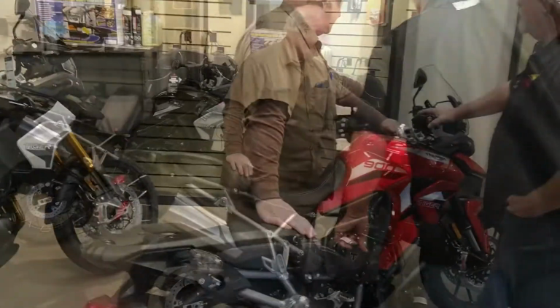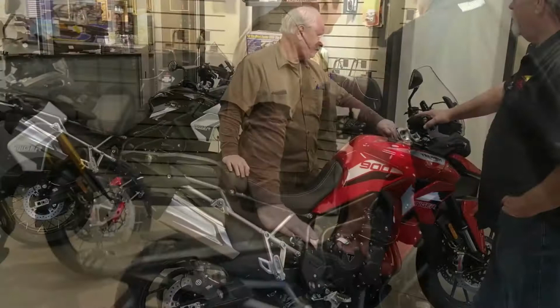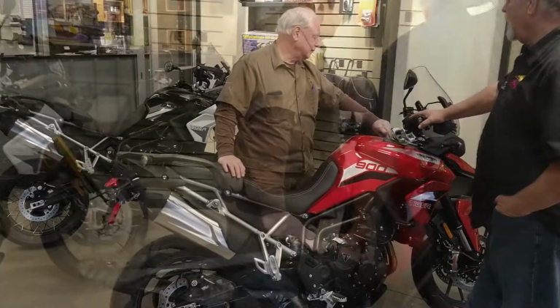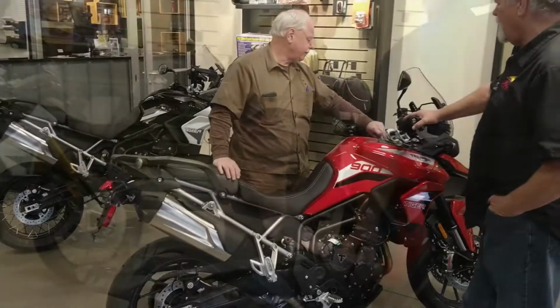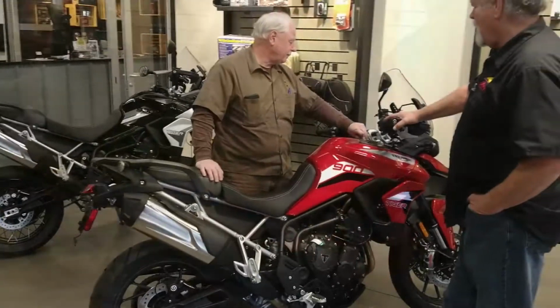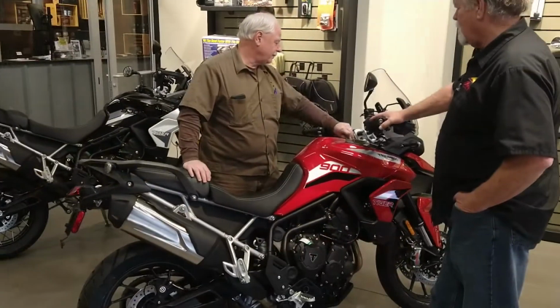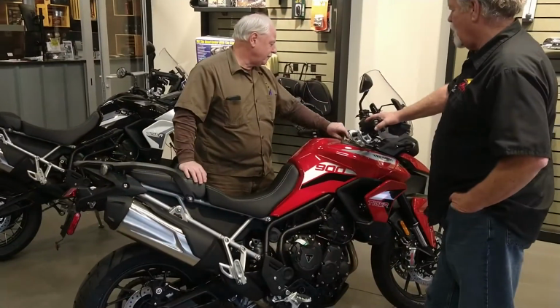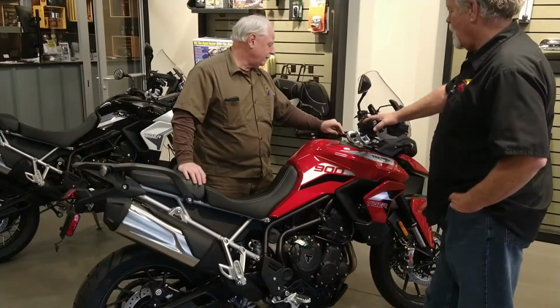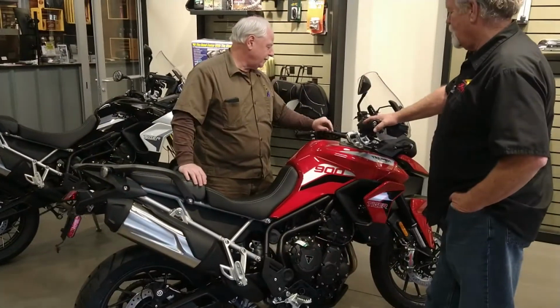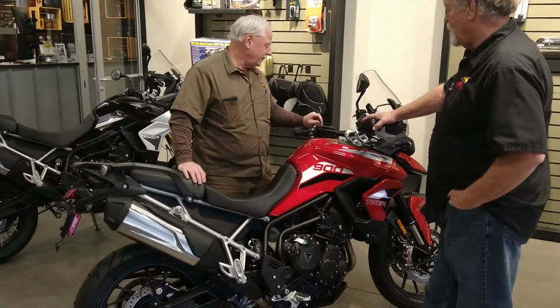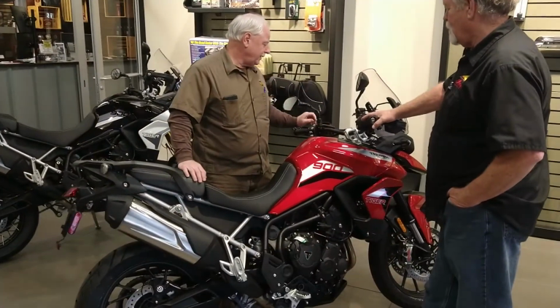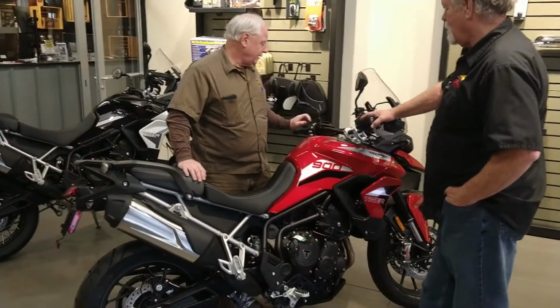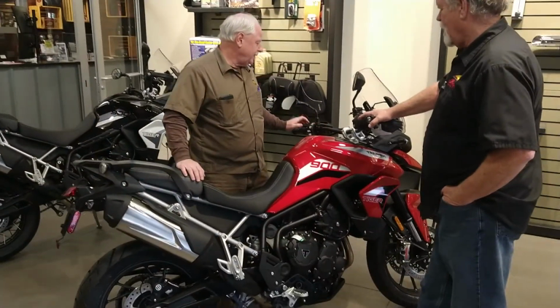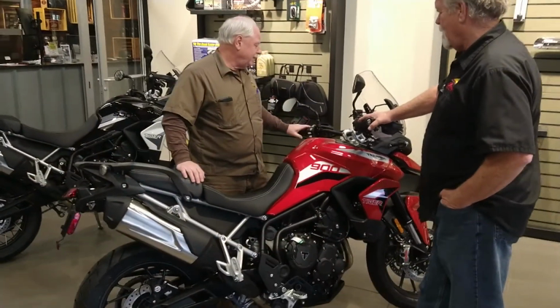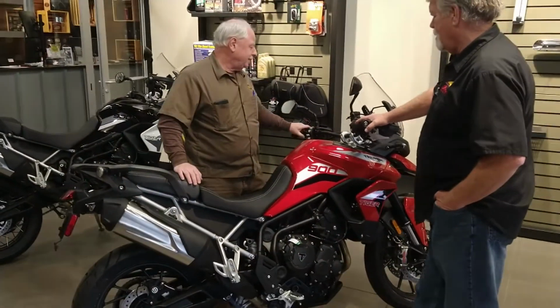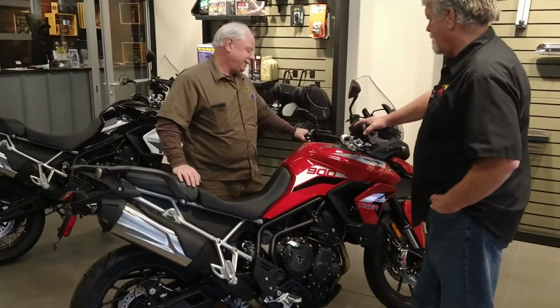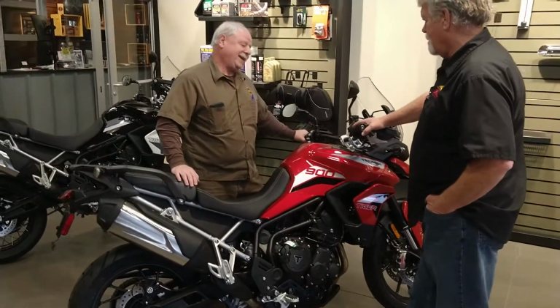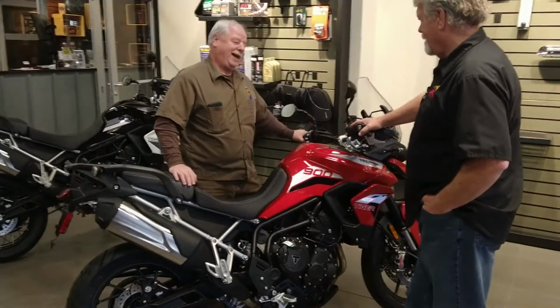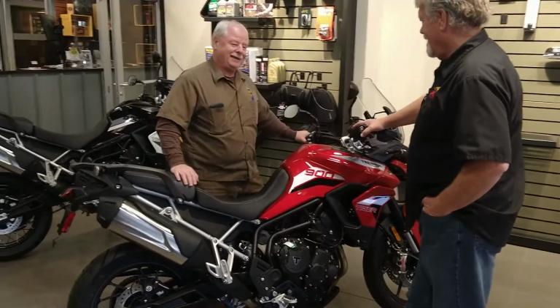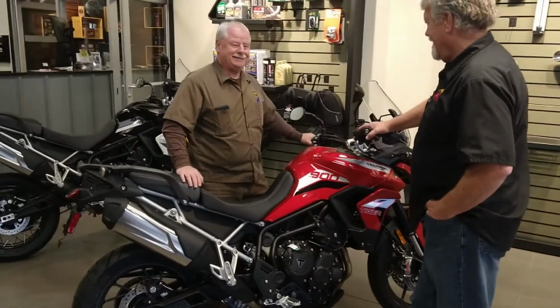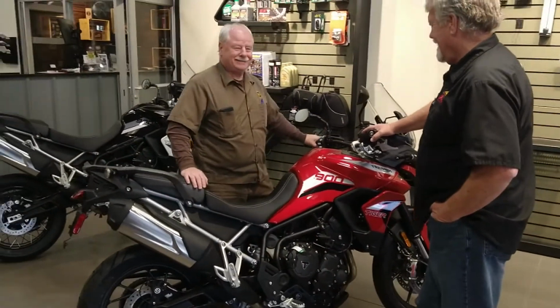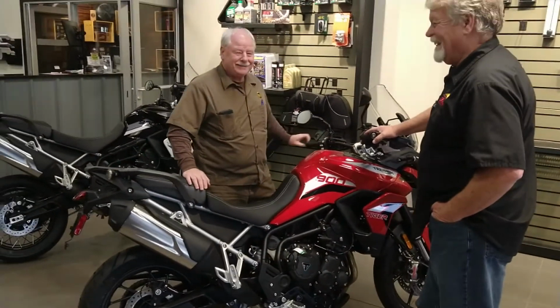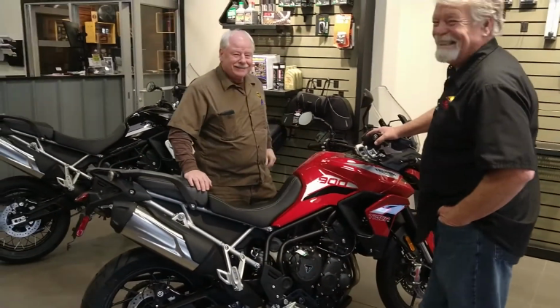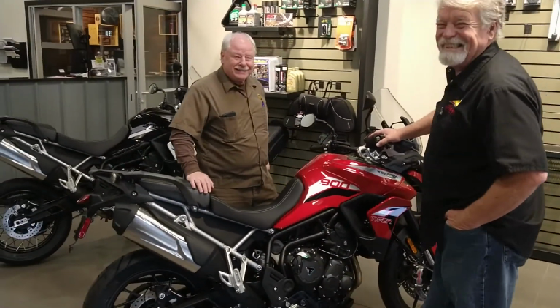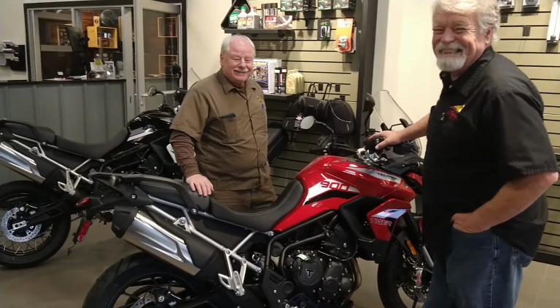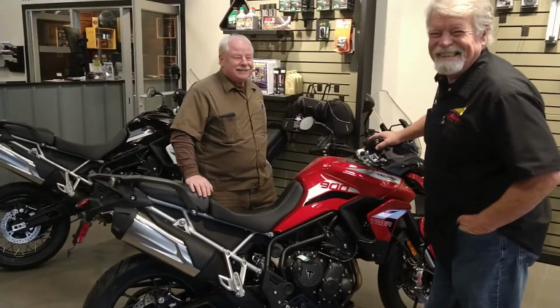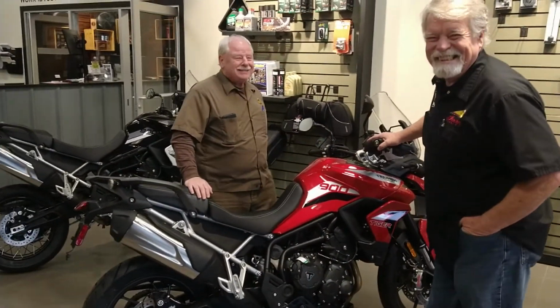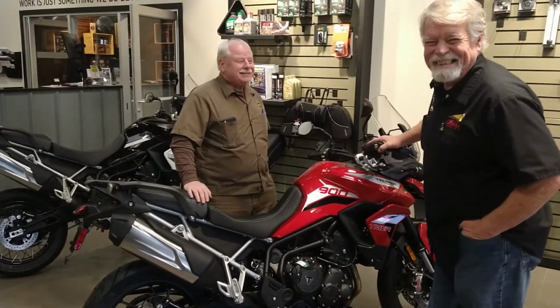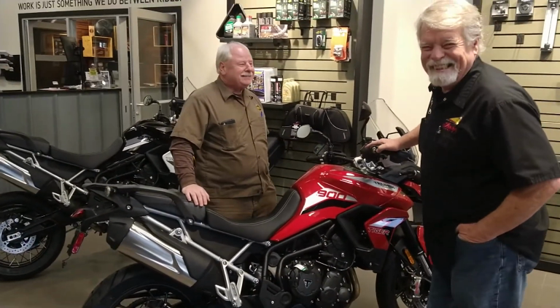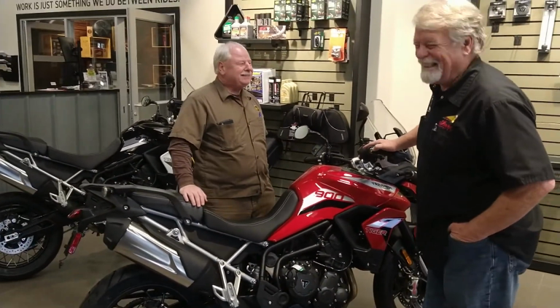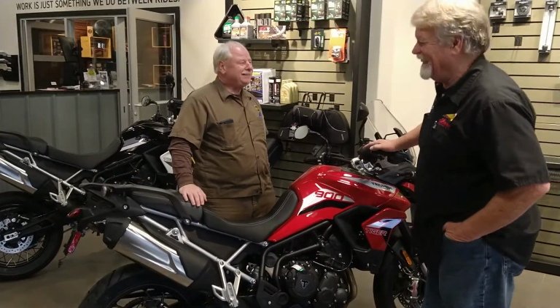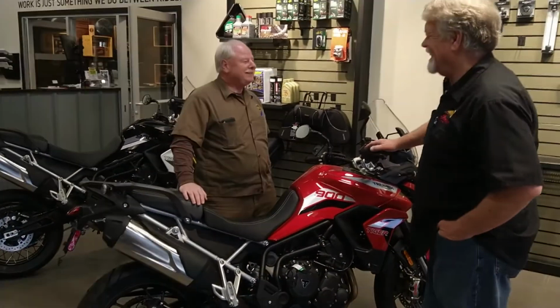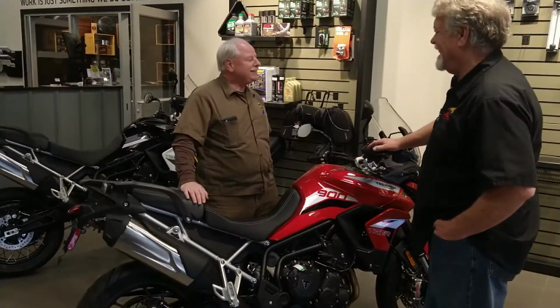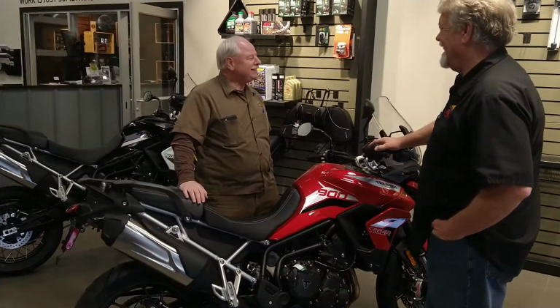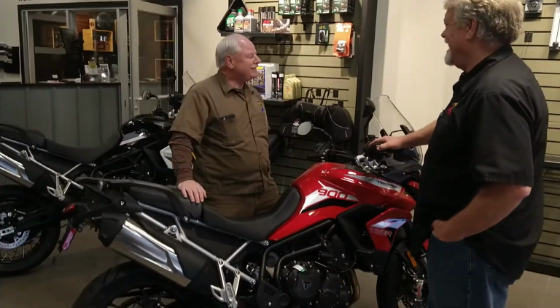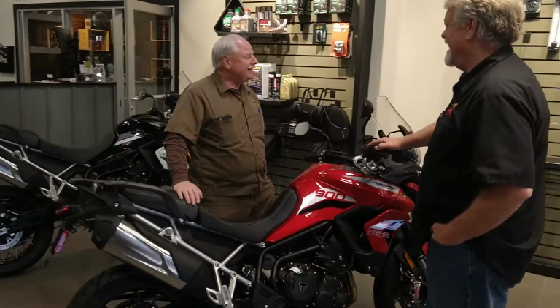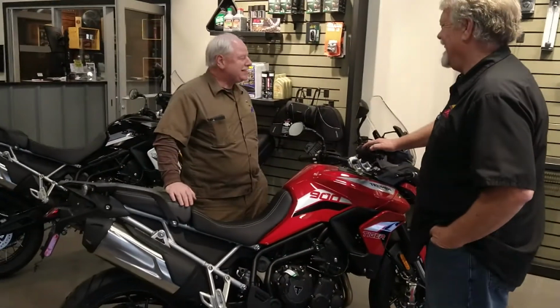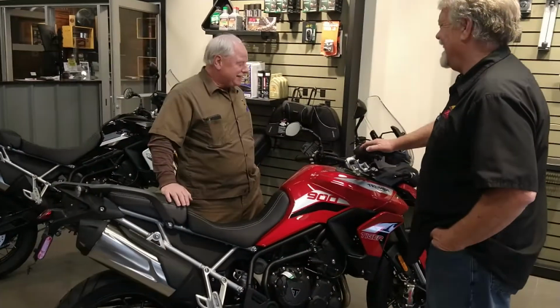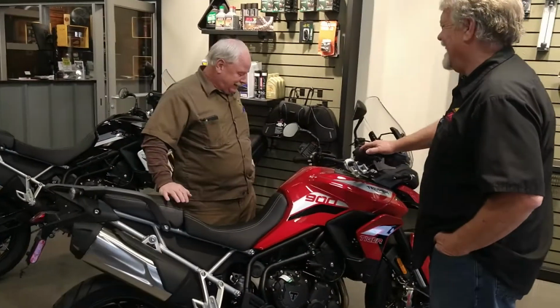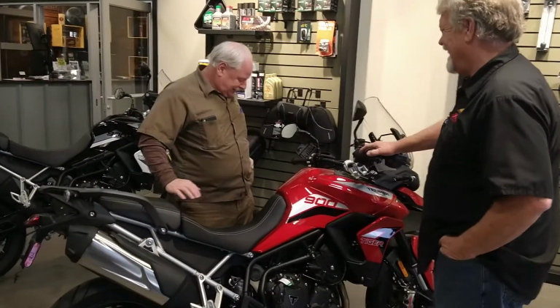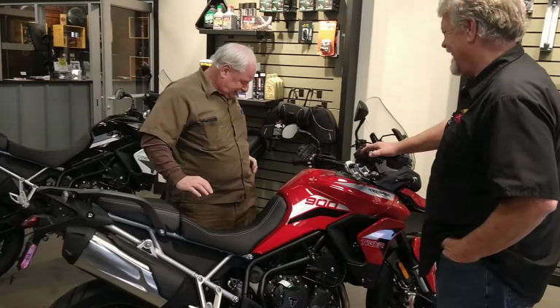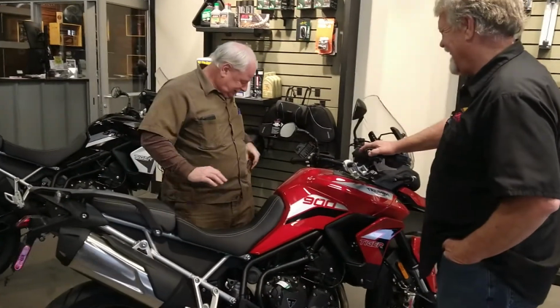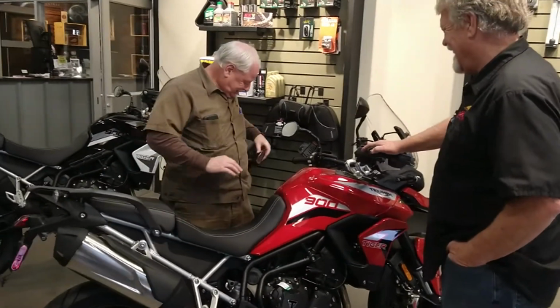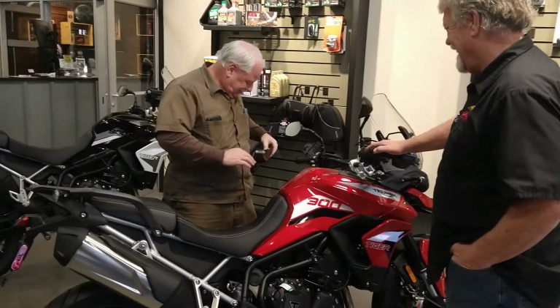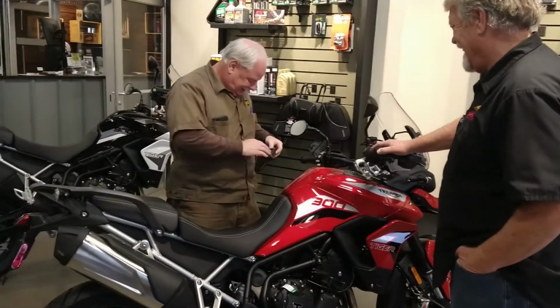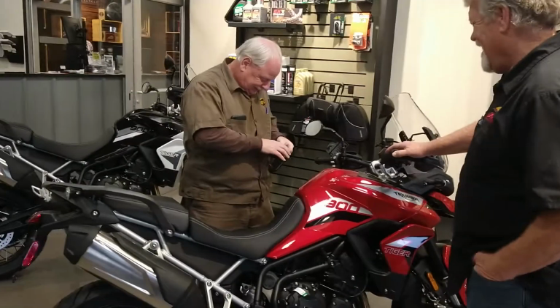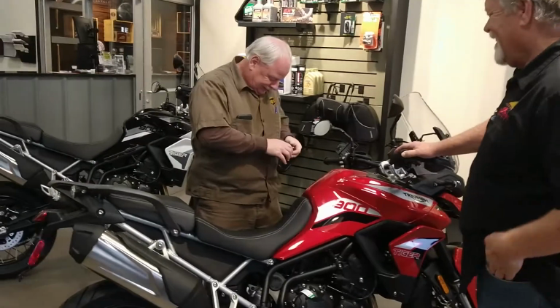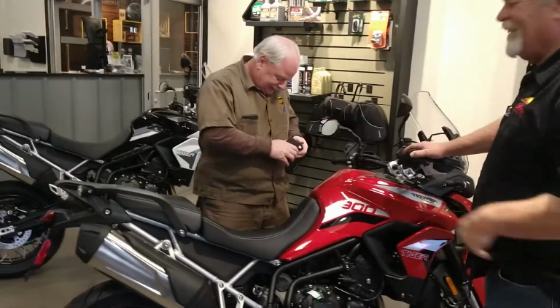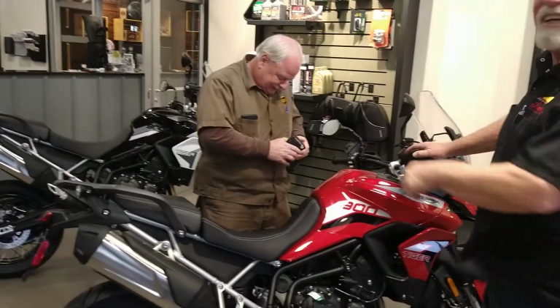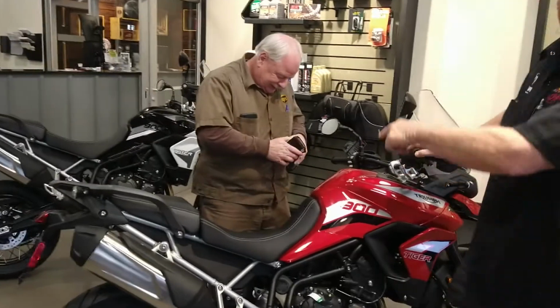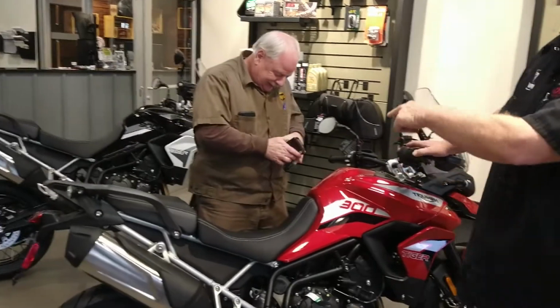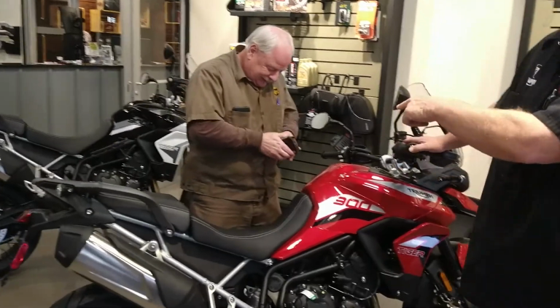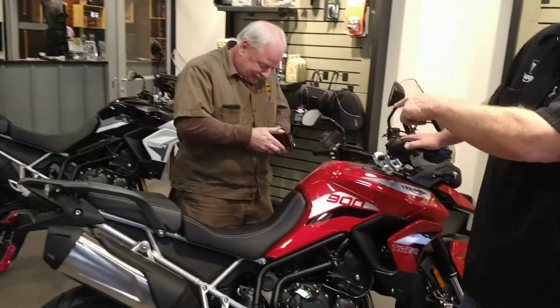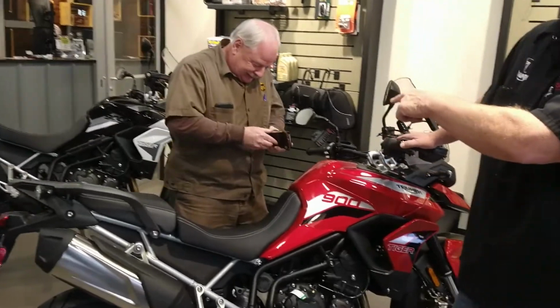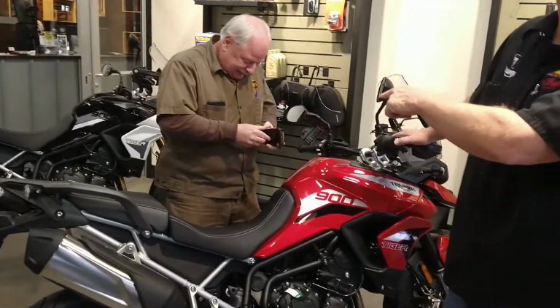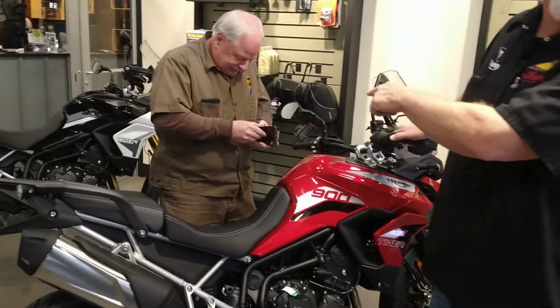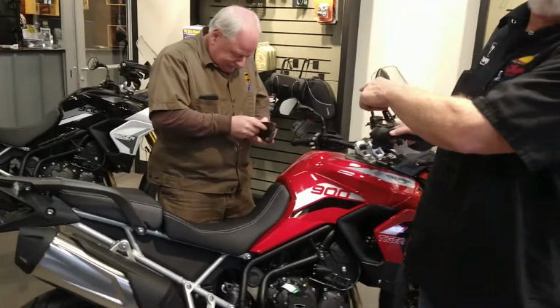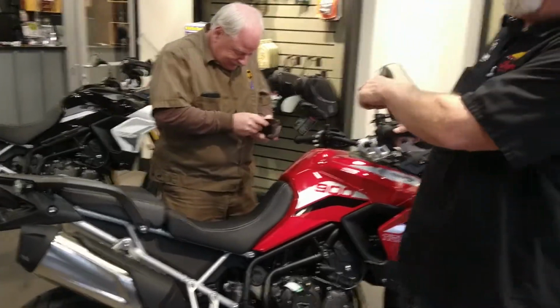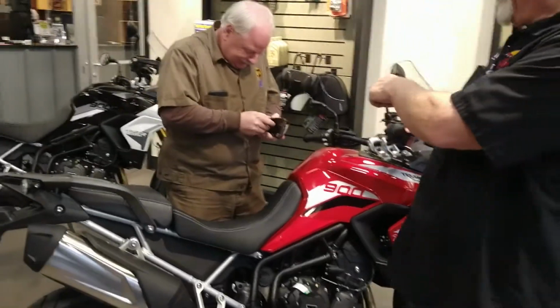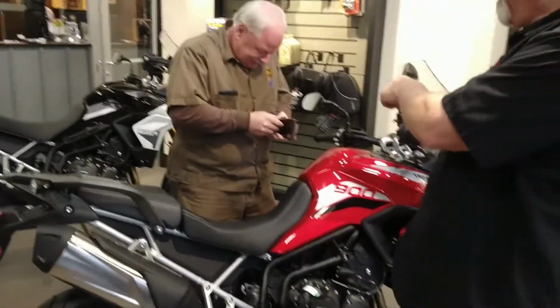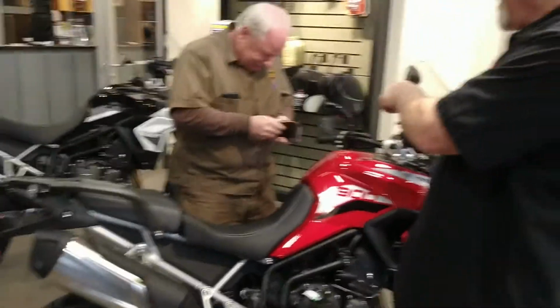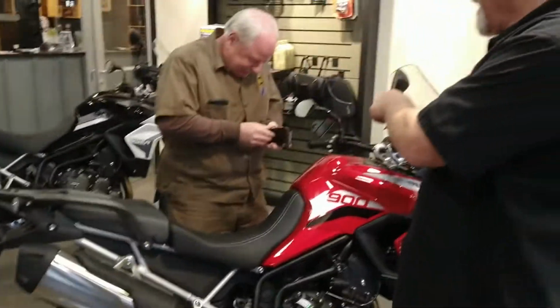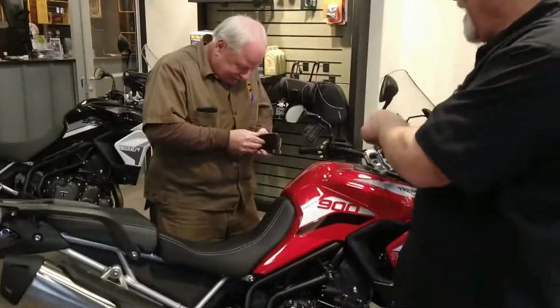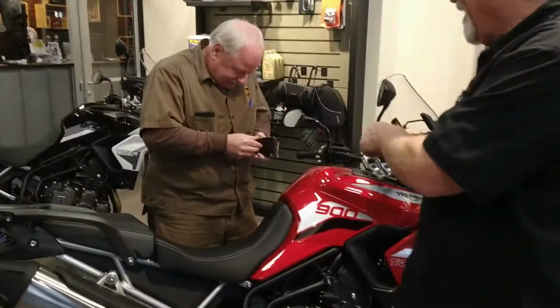Mr. Bill mentioned that he might like to ride the bike. Tony said it's going to cost you about $15,000, so Mr. Bill is checking his wallet.